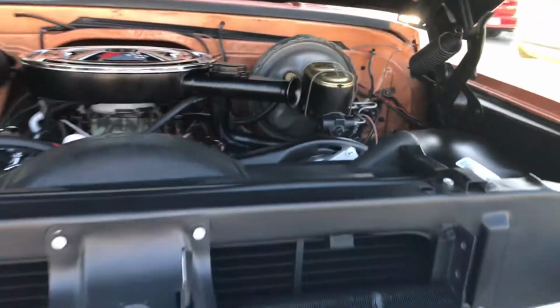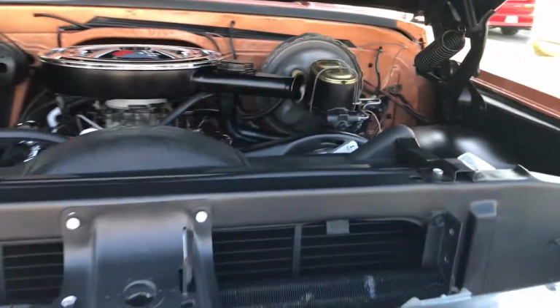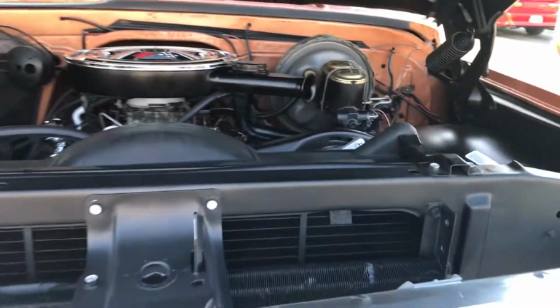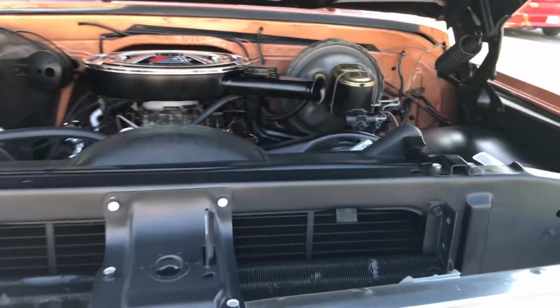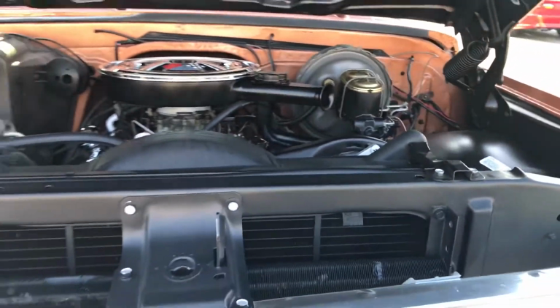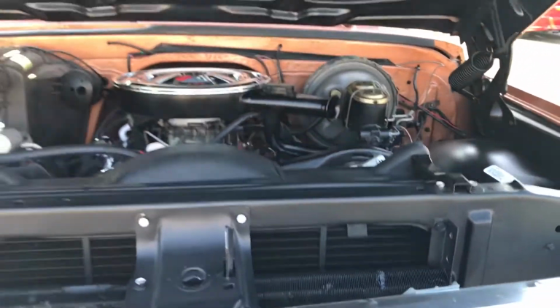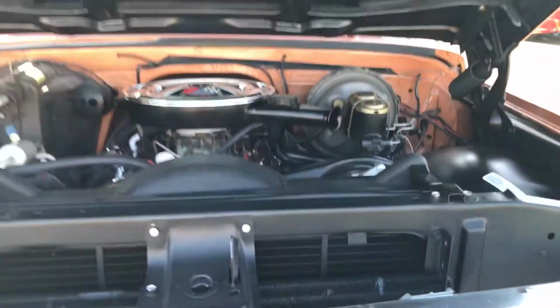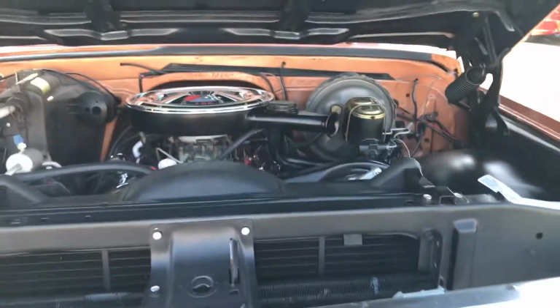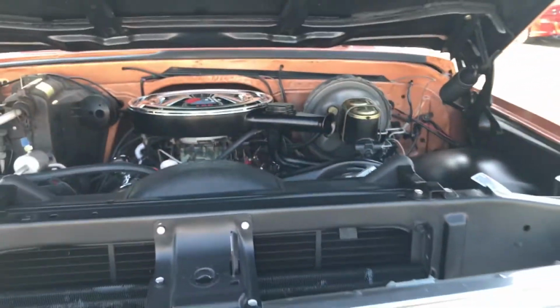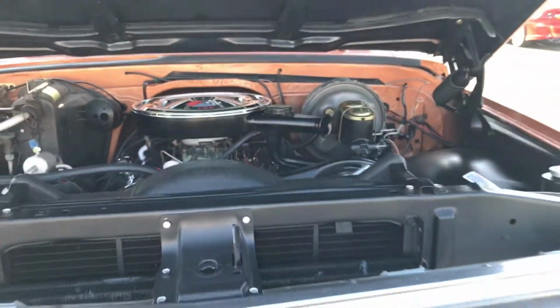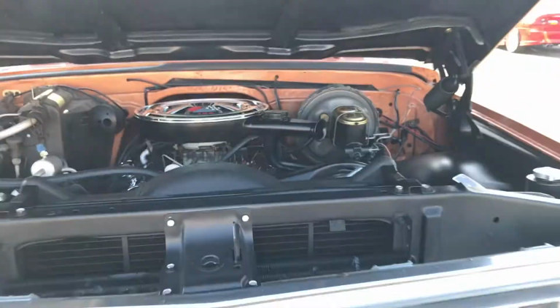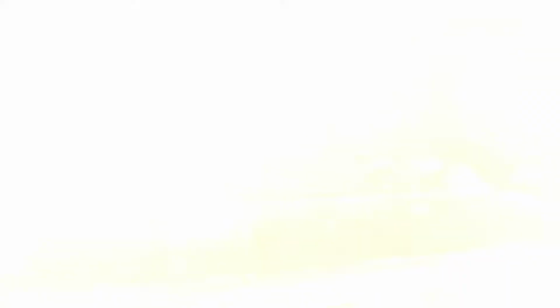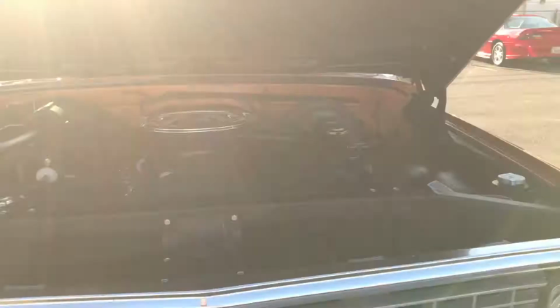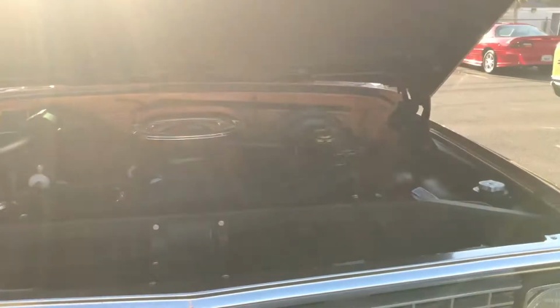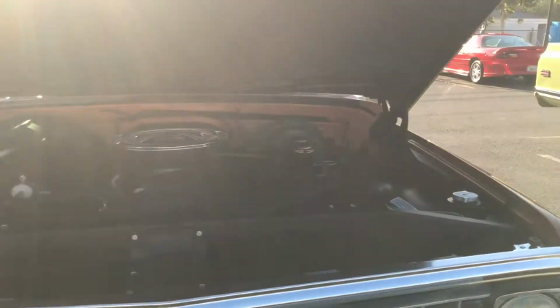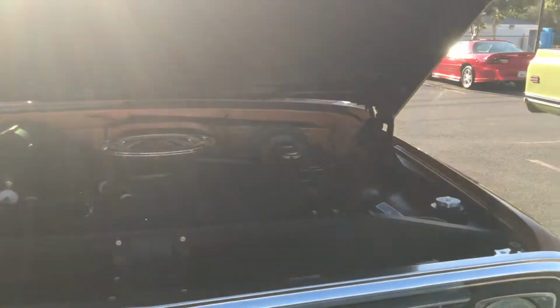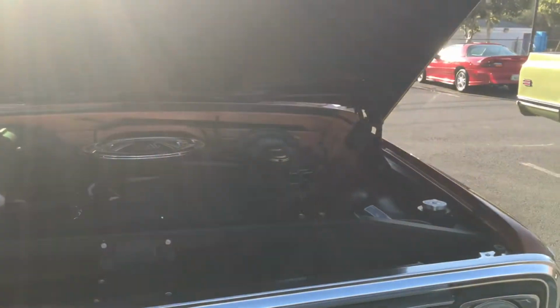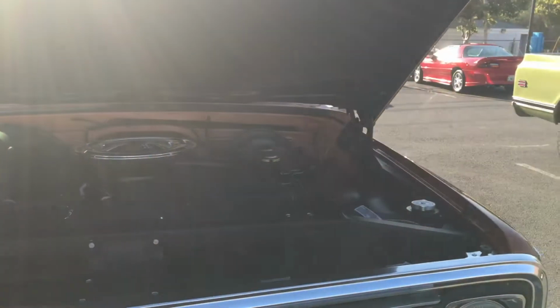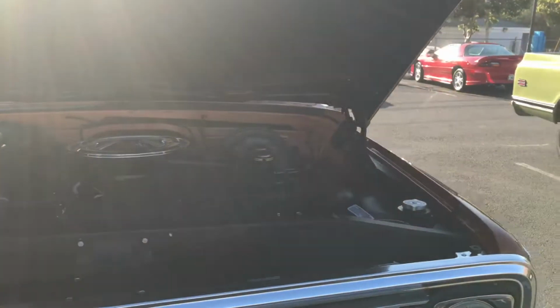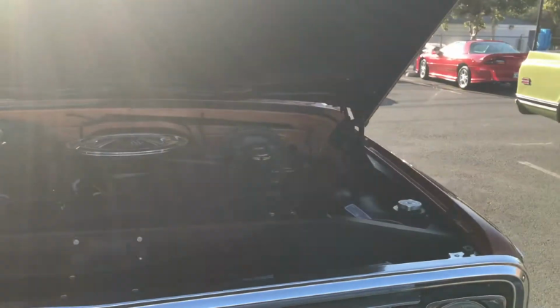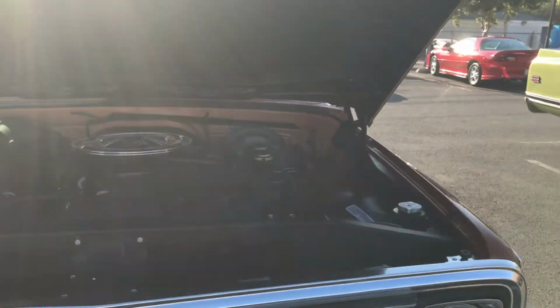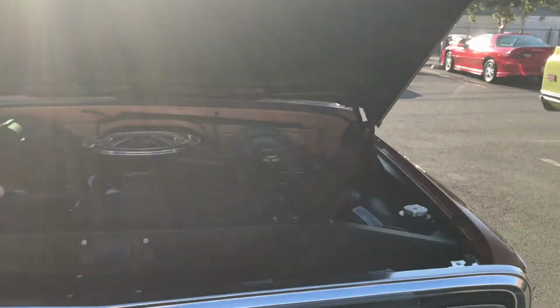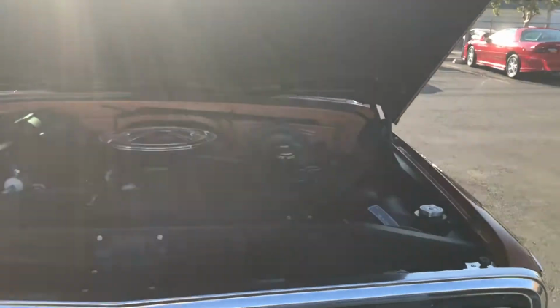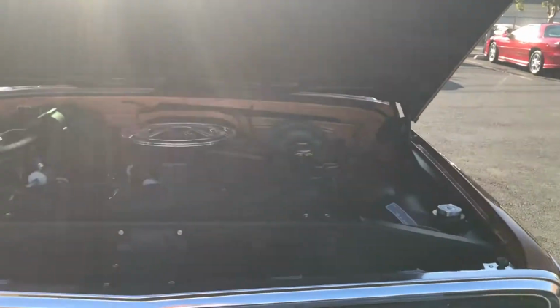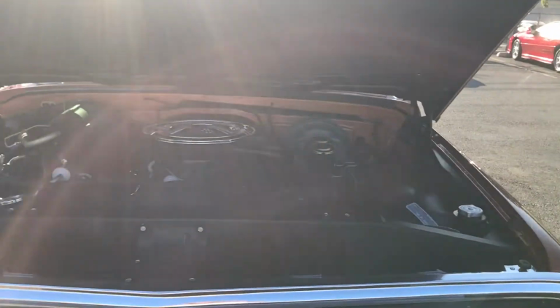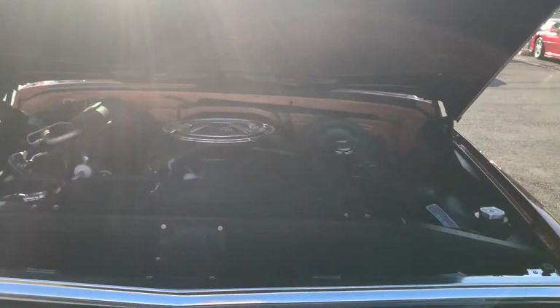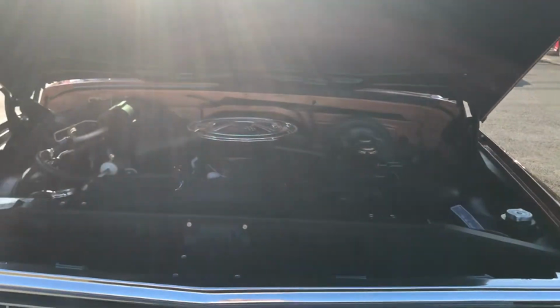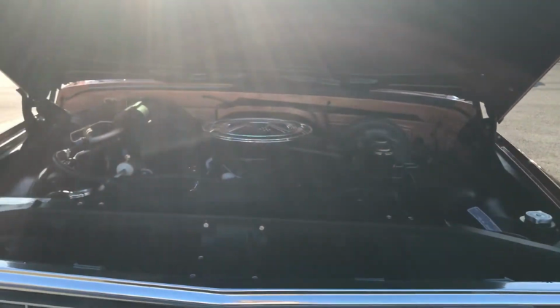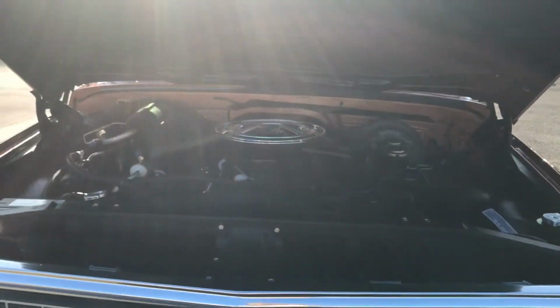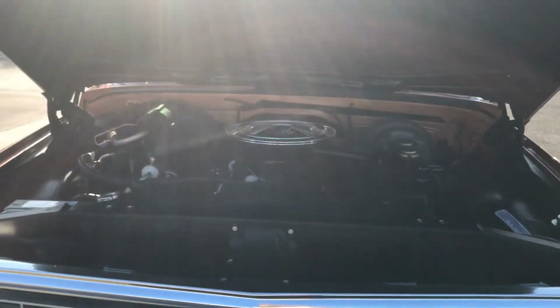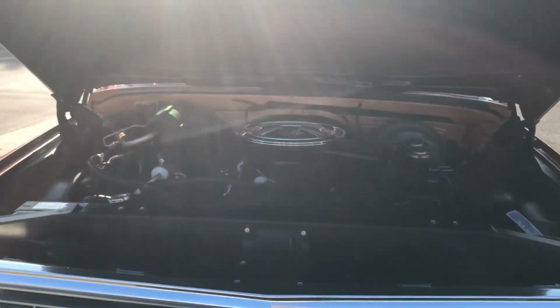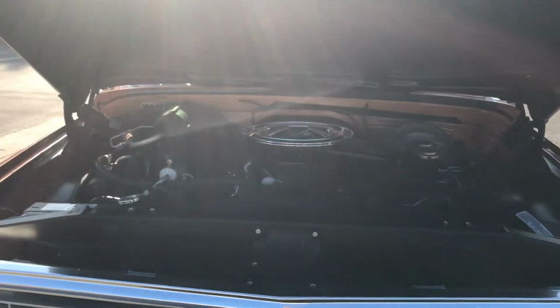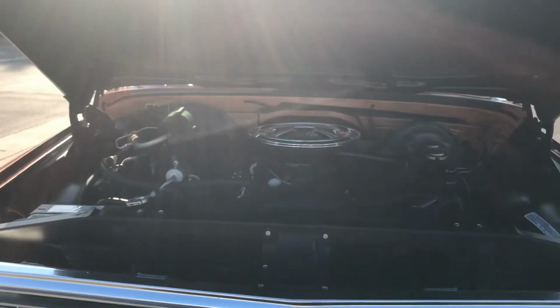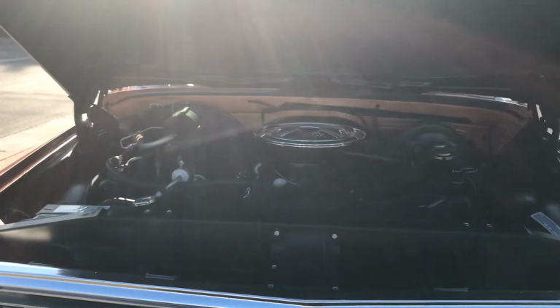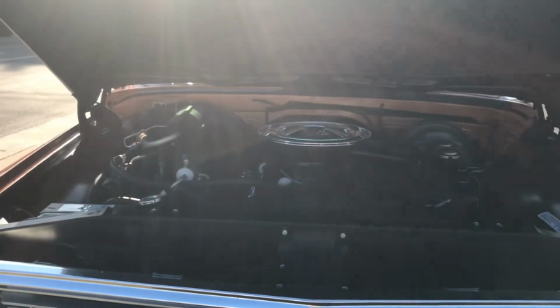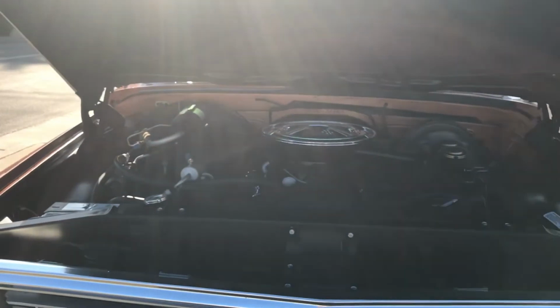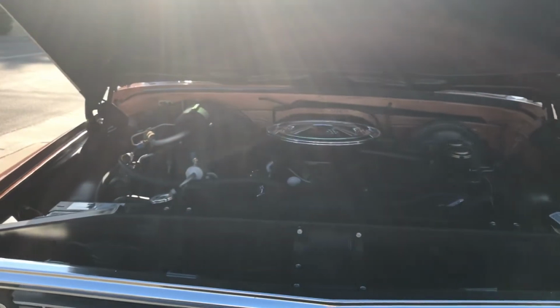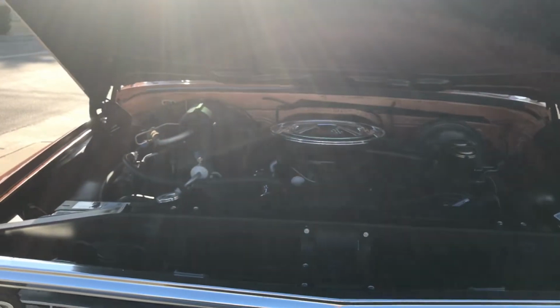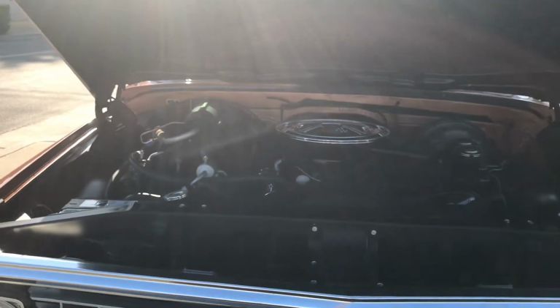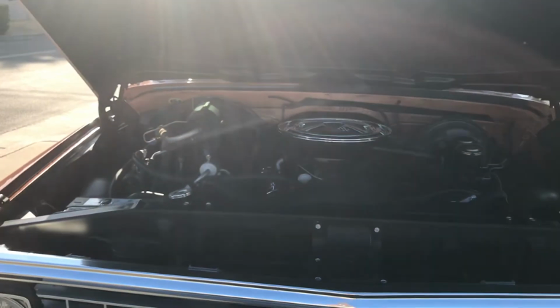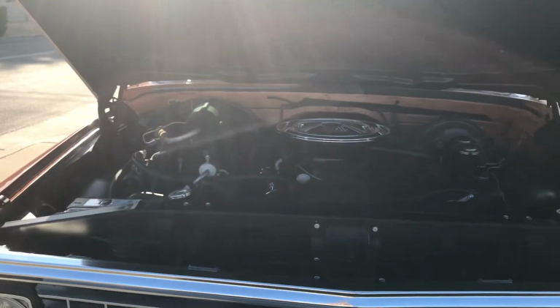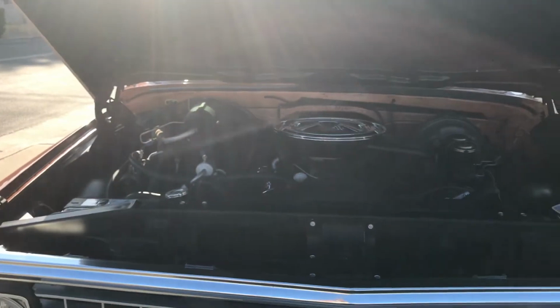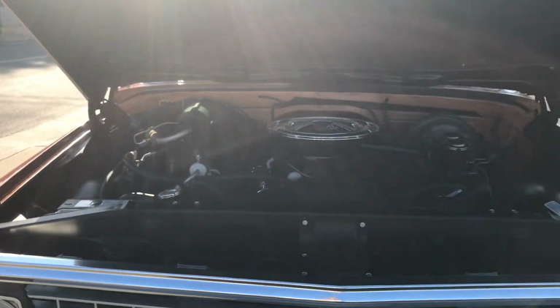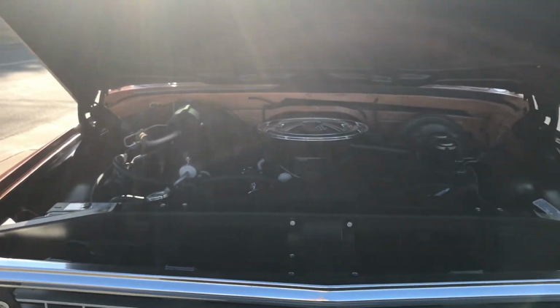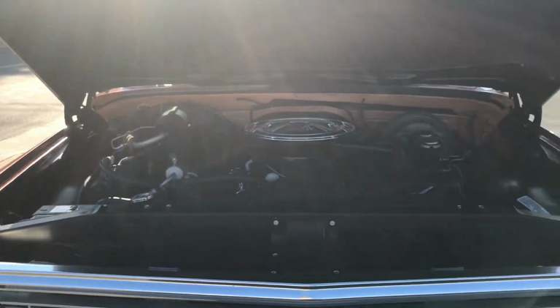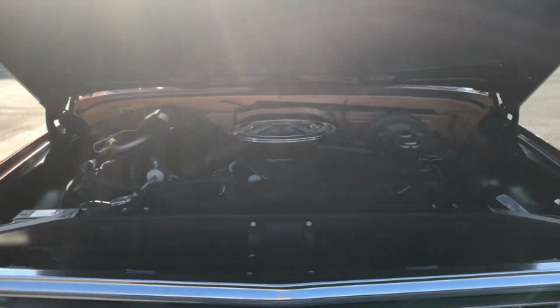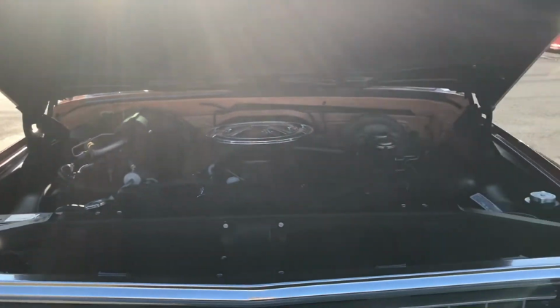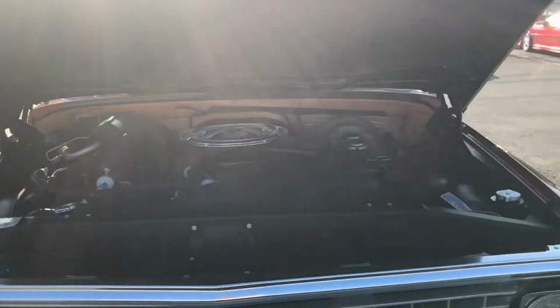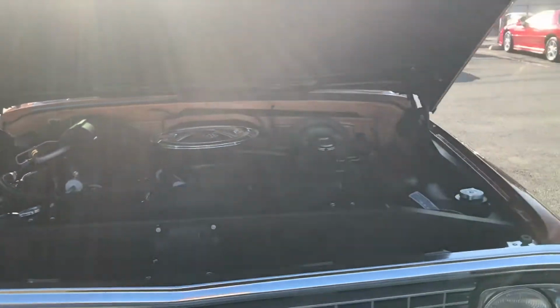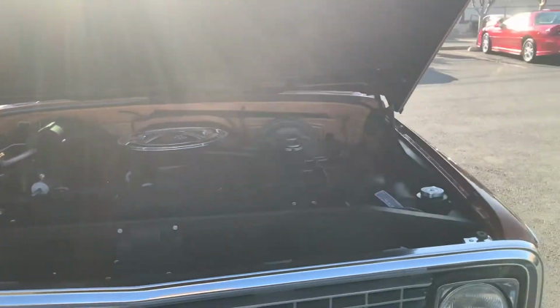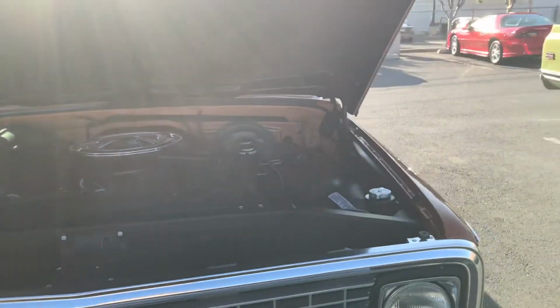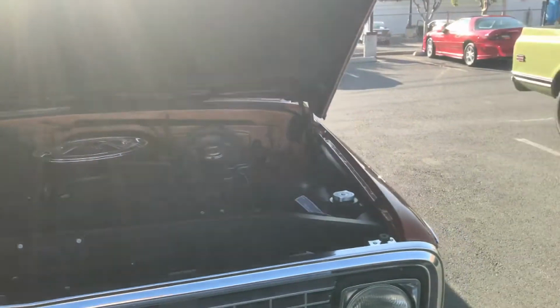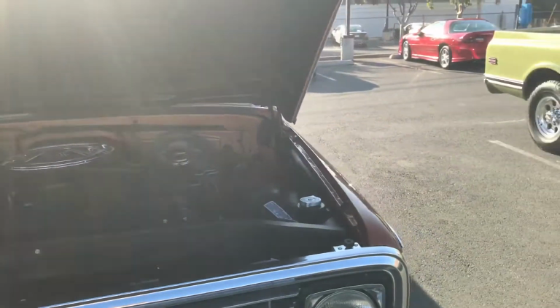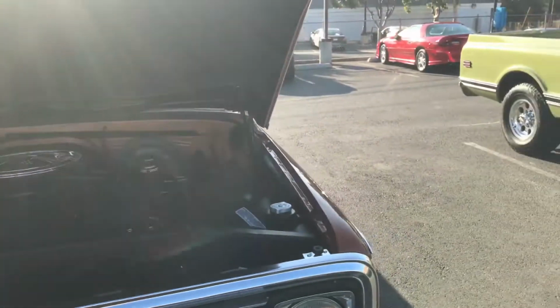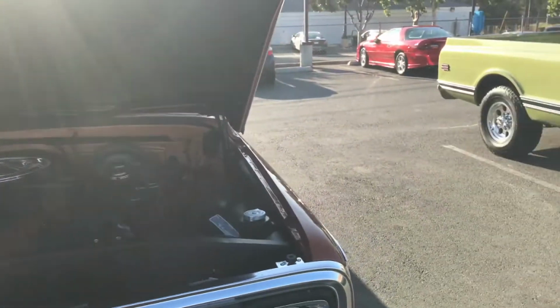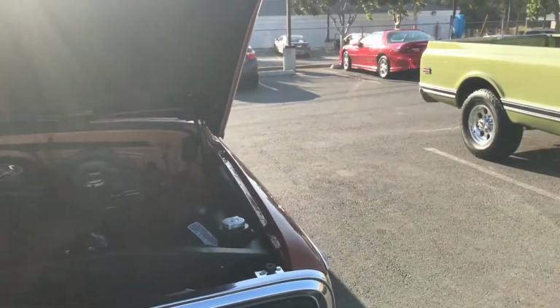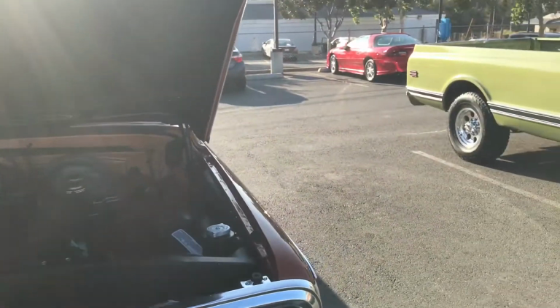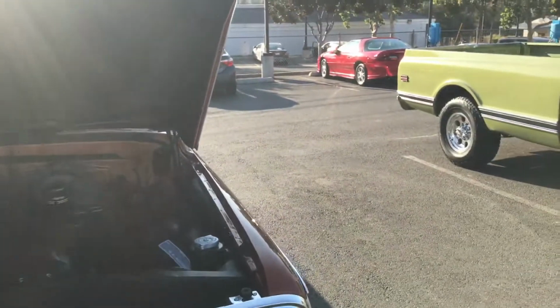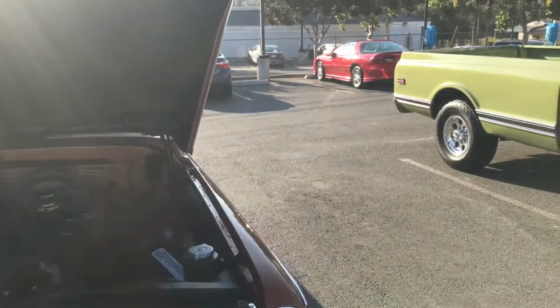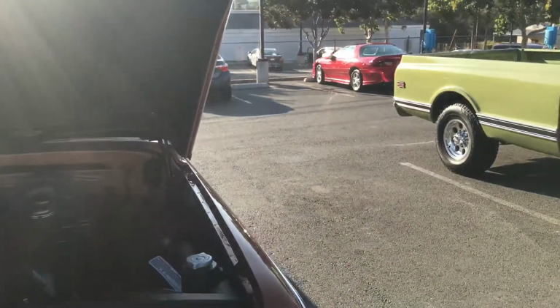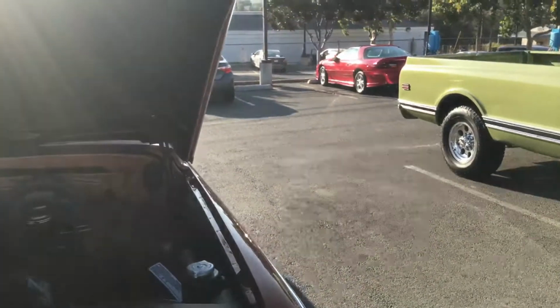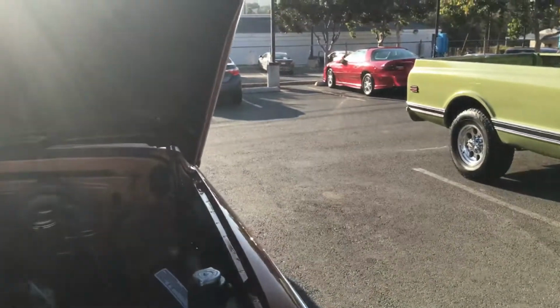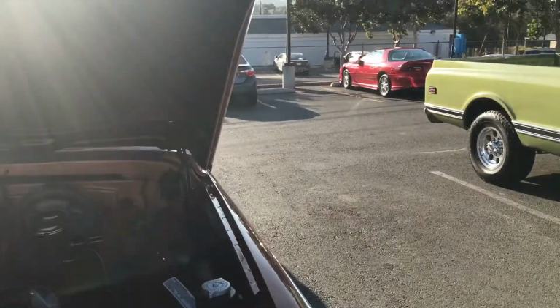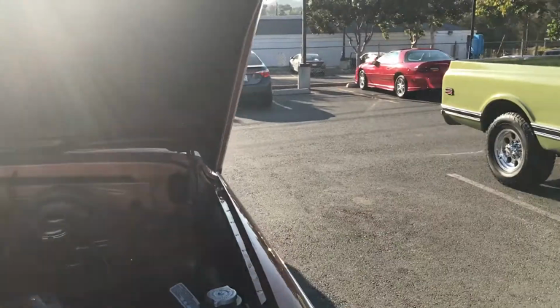Beautiful truck. It's for sale too, so I'll post it on Instagram and stuff for you guys. Check it out — CTK96.